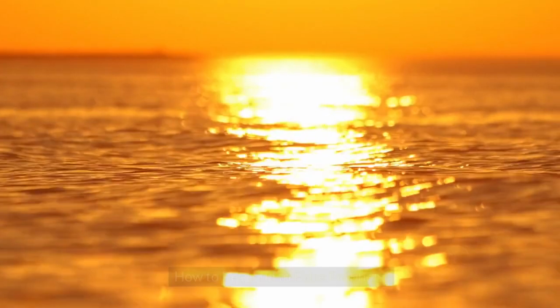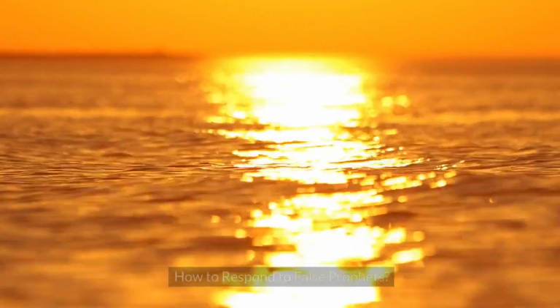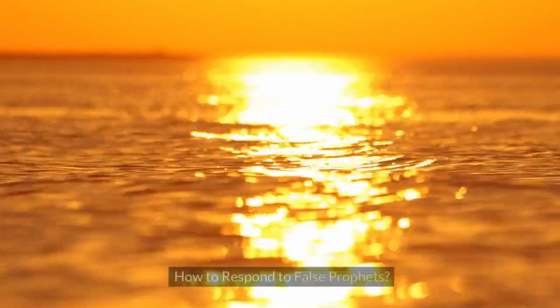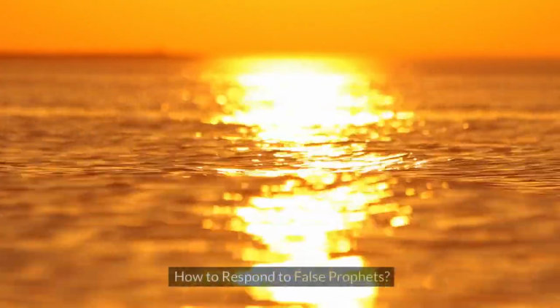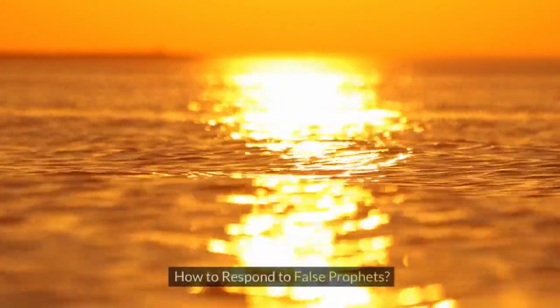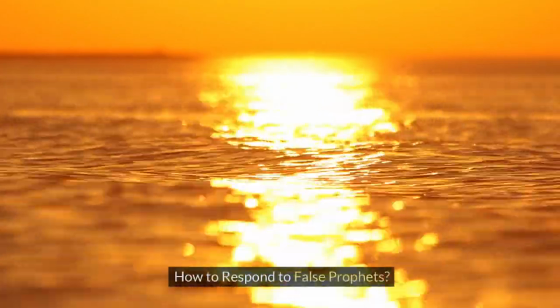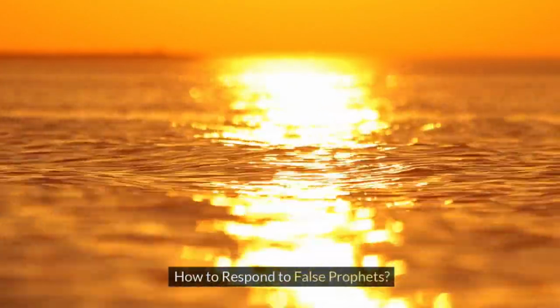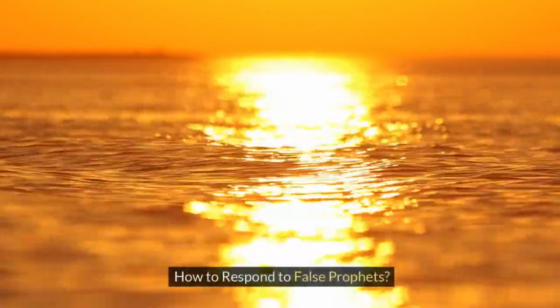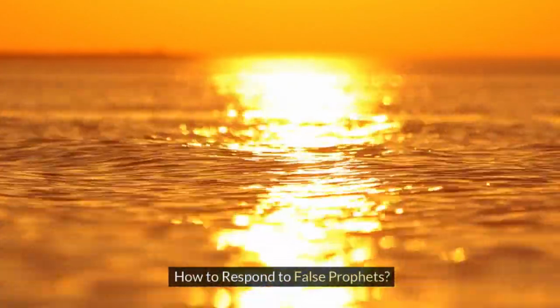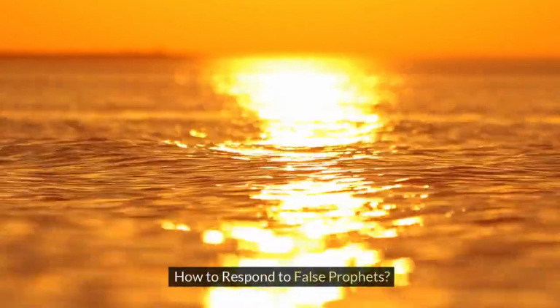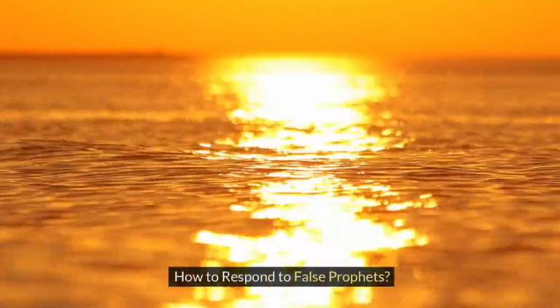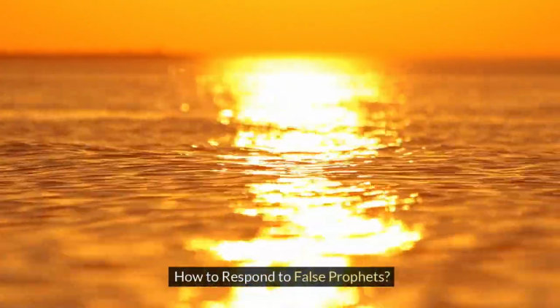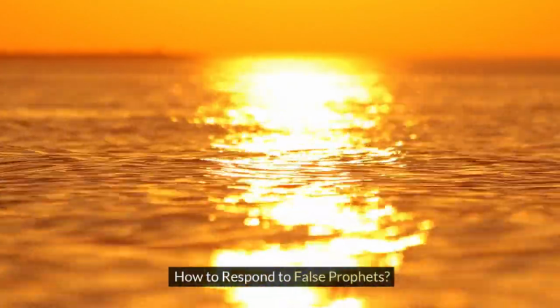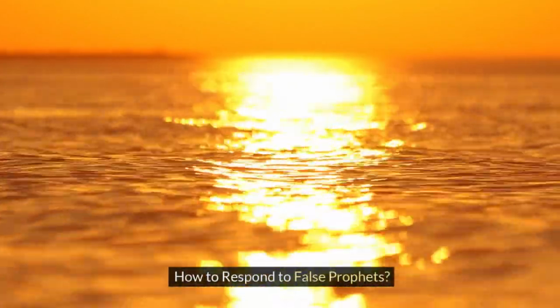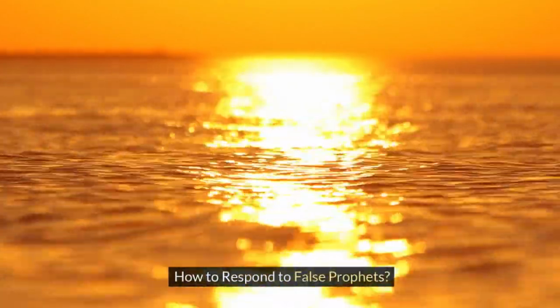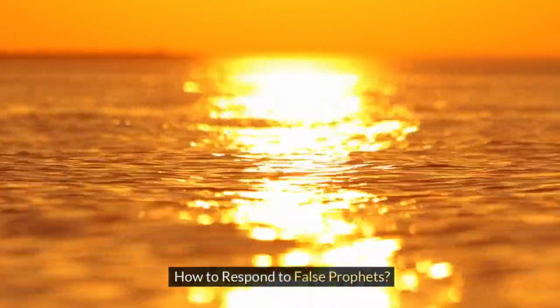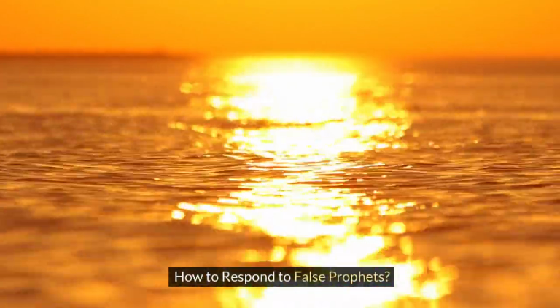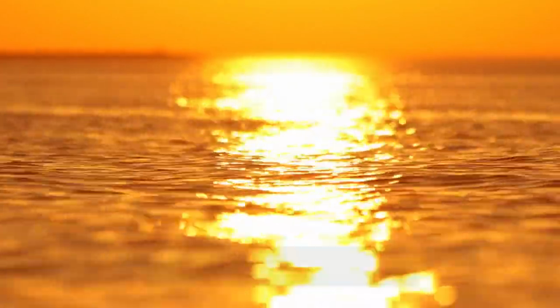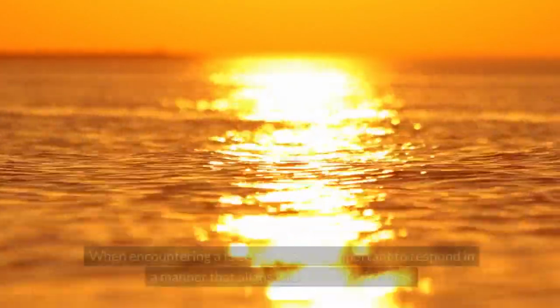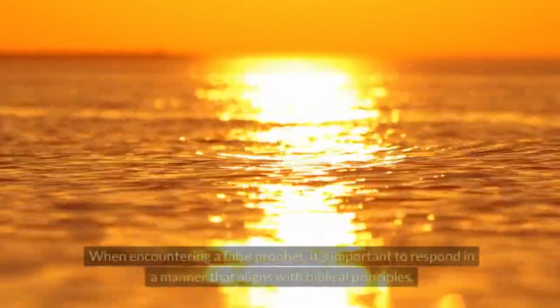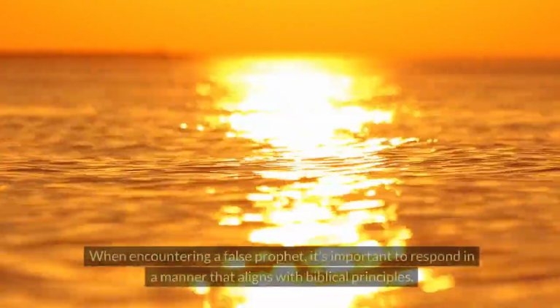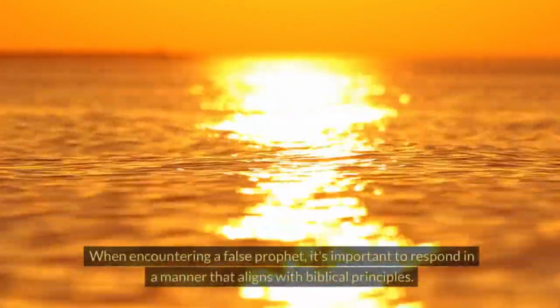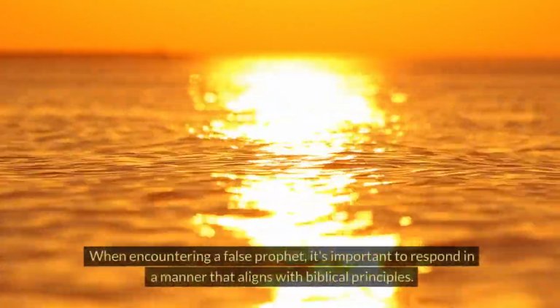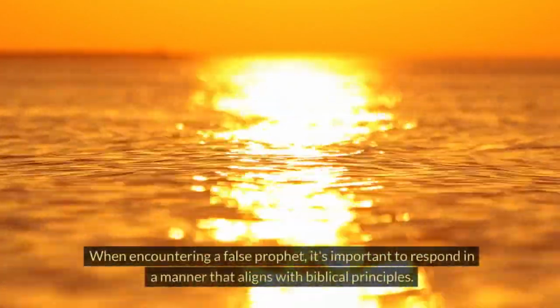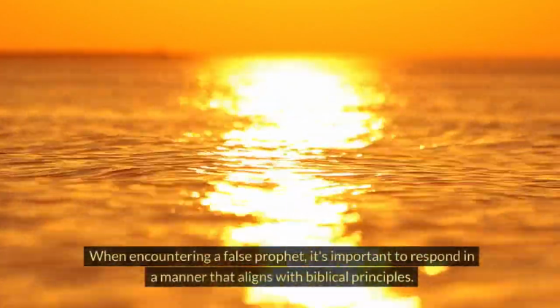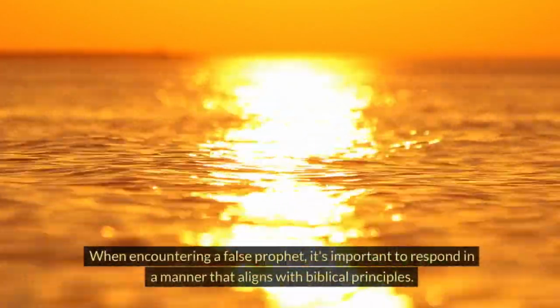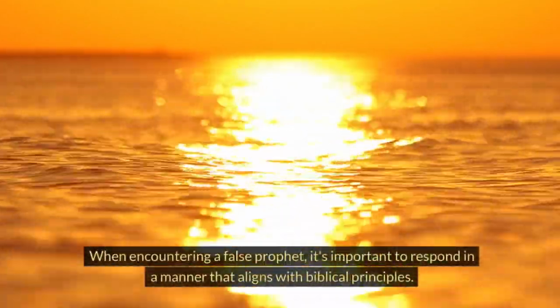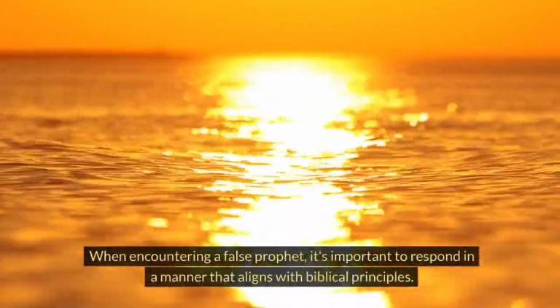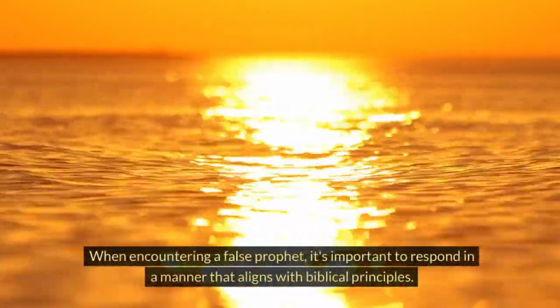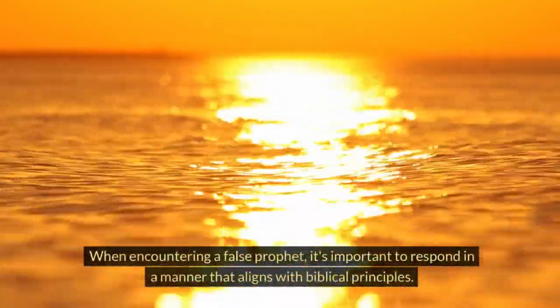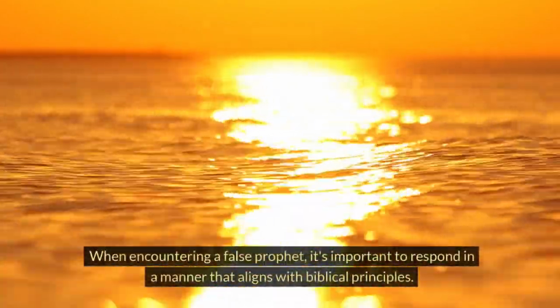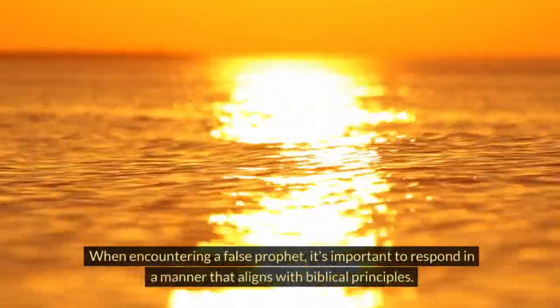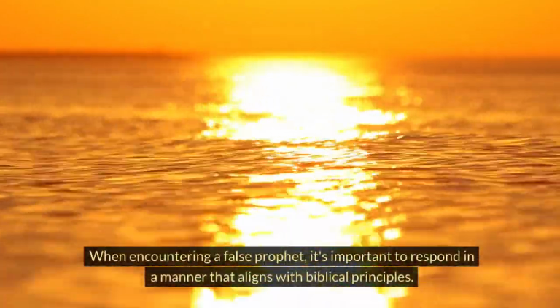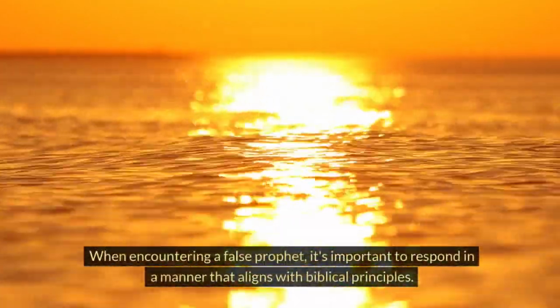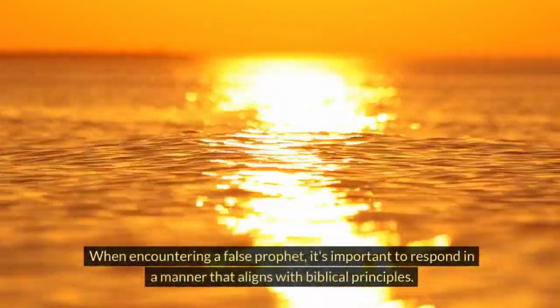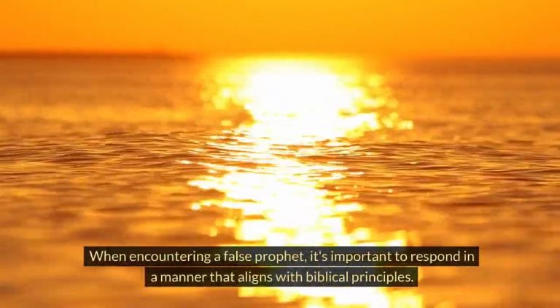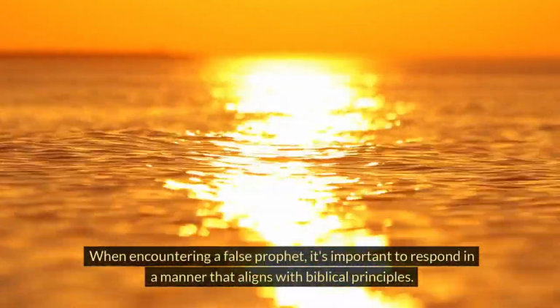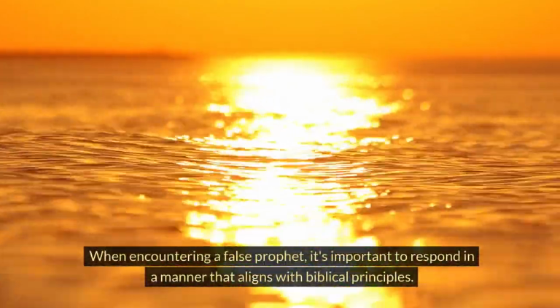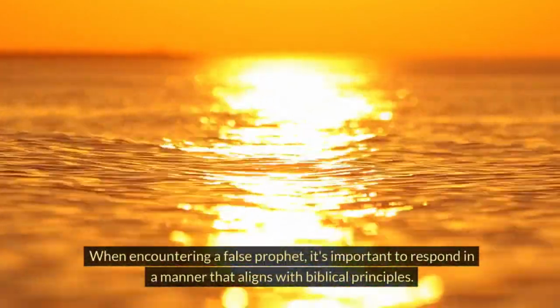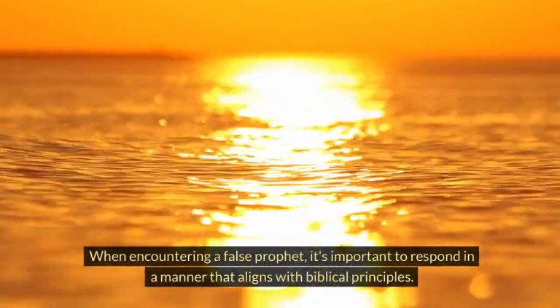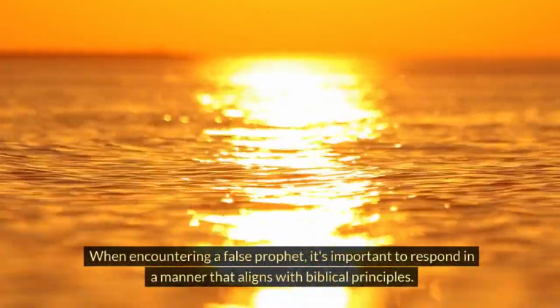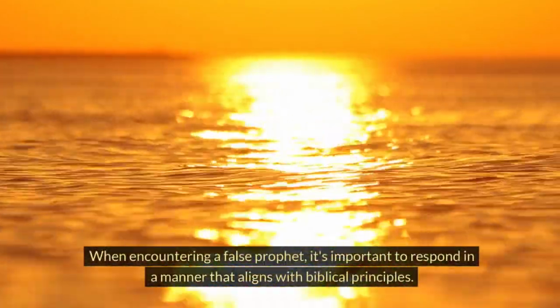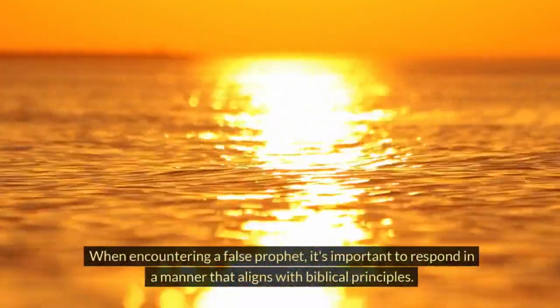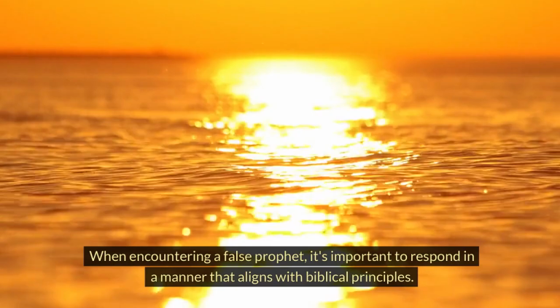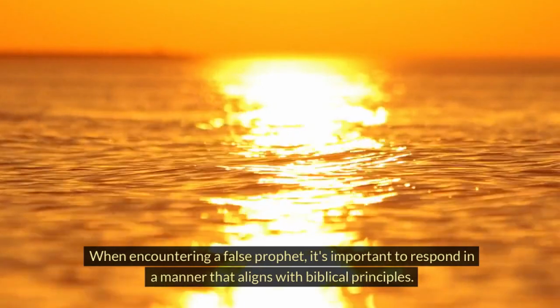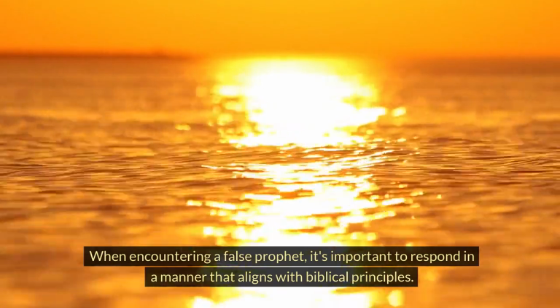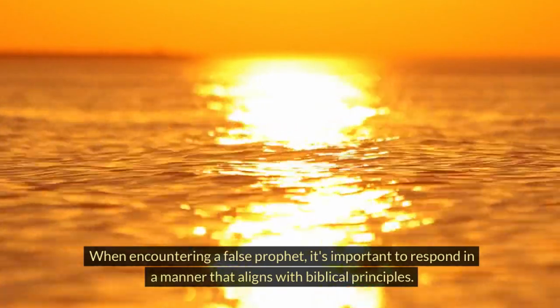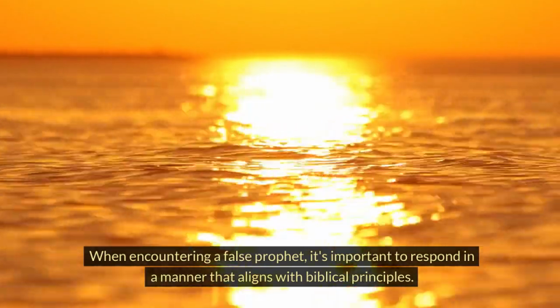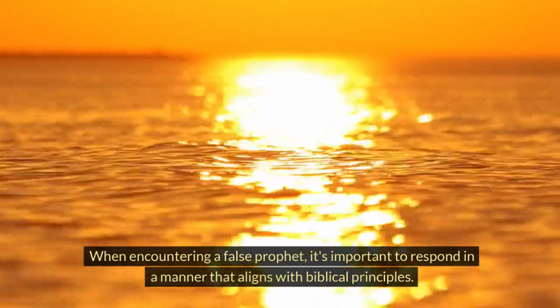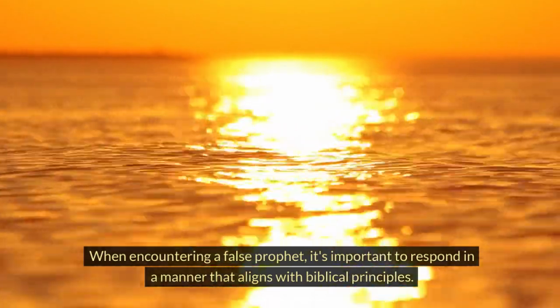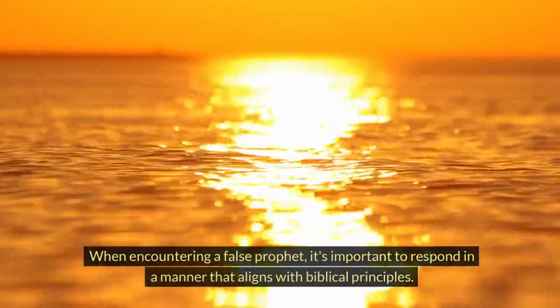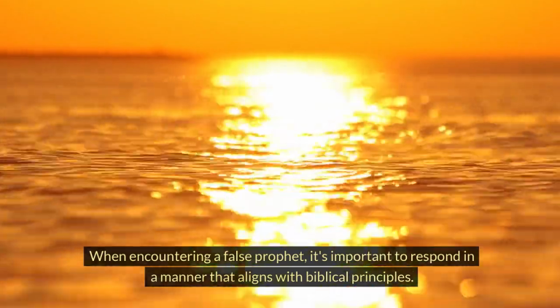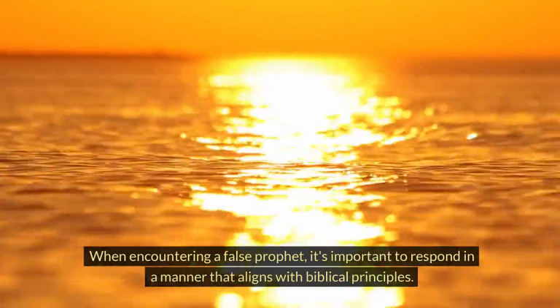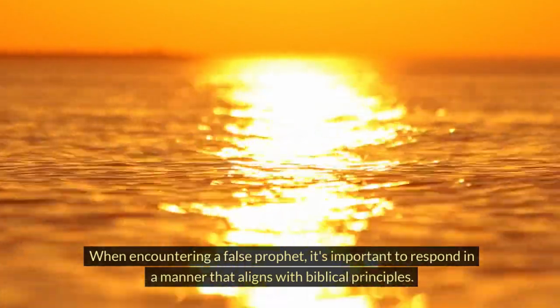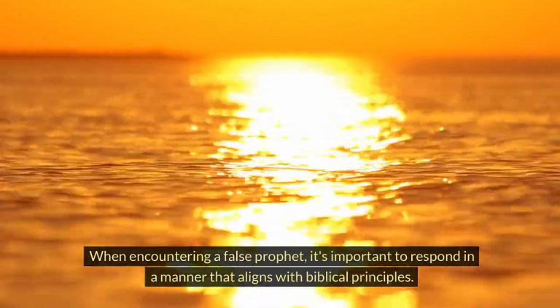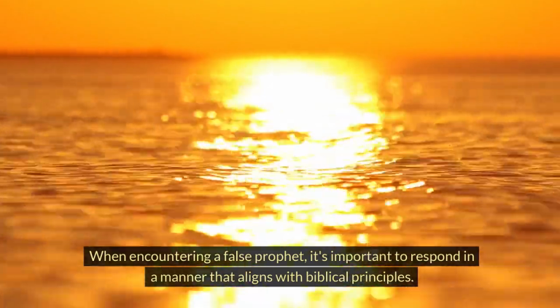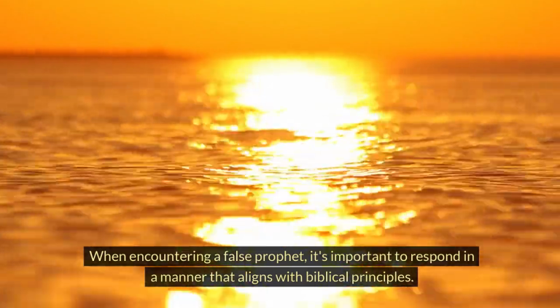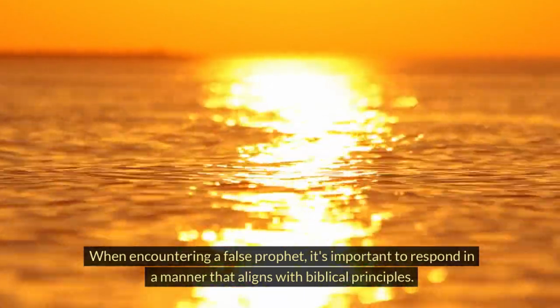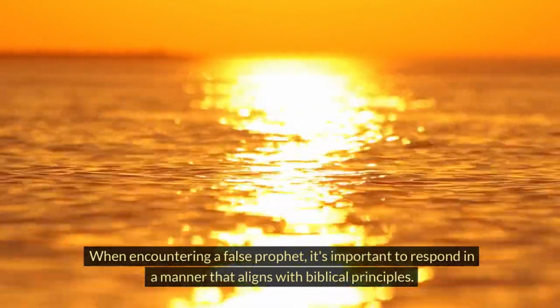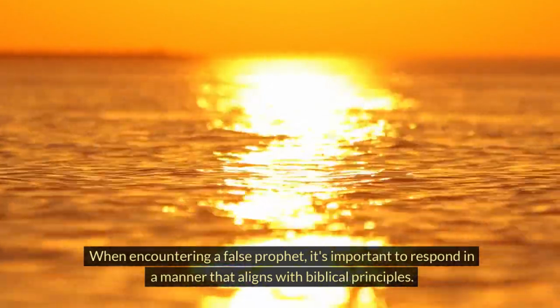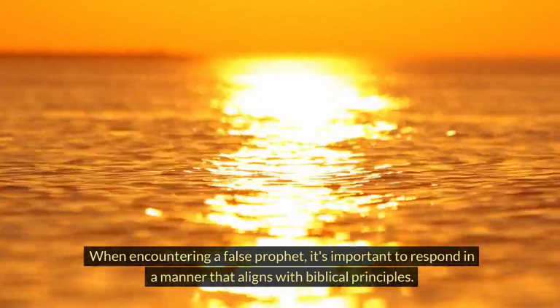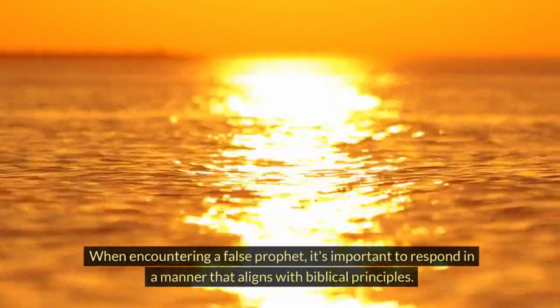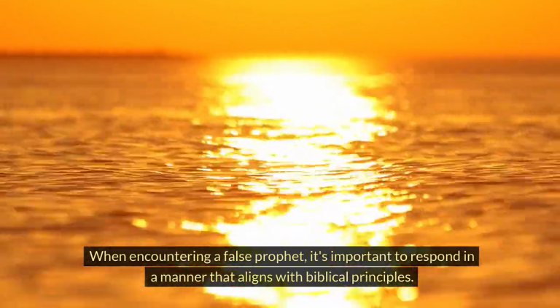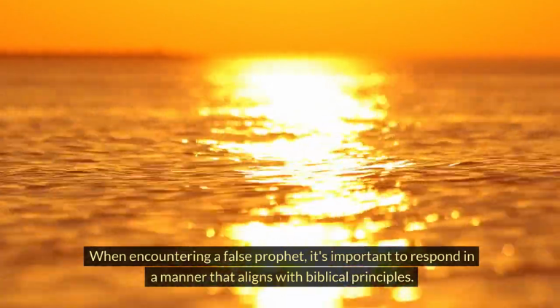How to respond to false prophets. When encountering a false prophet, it's important to respond in a manner that aligns with biblical principles.